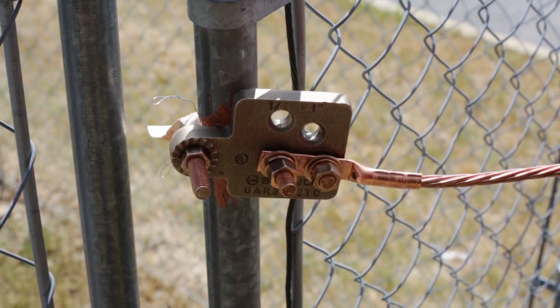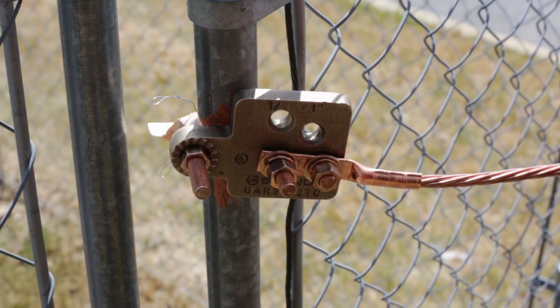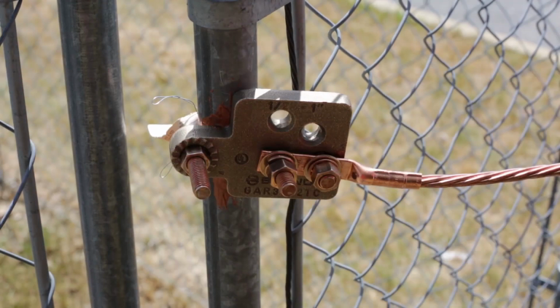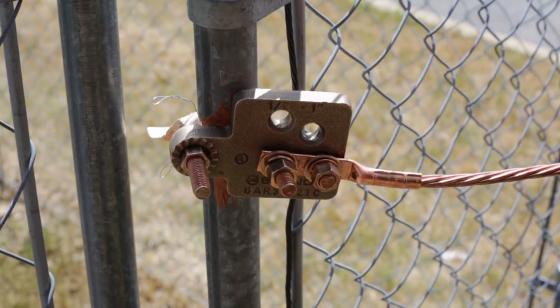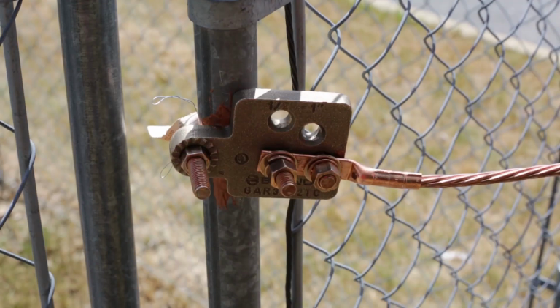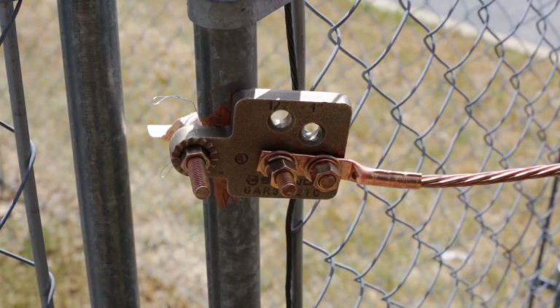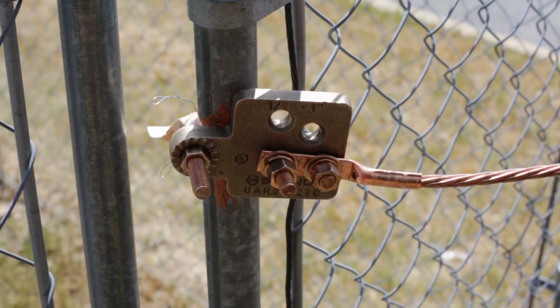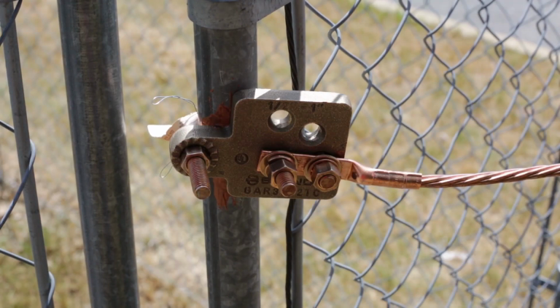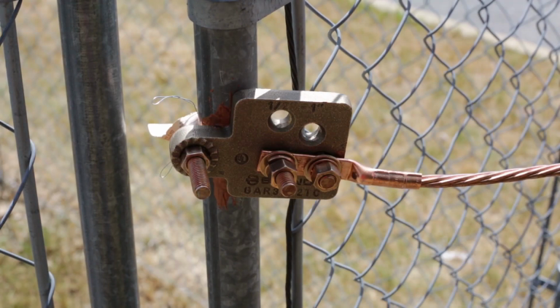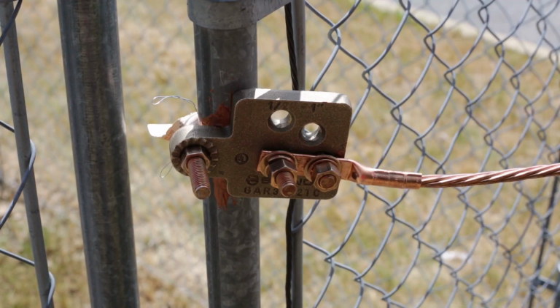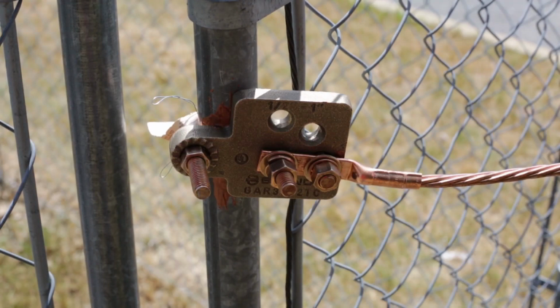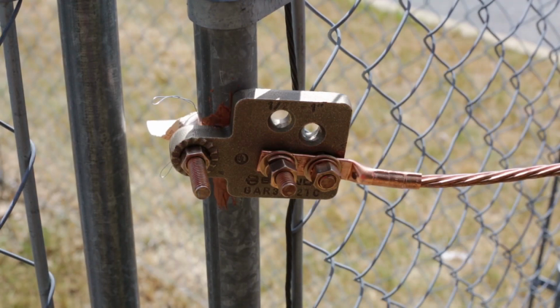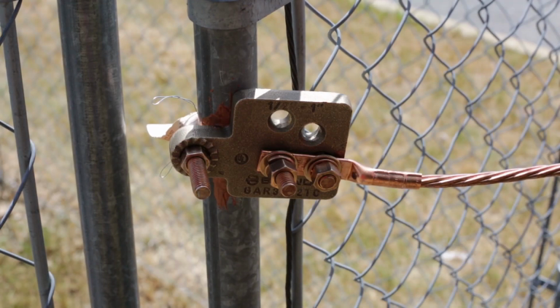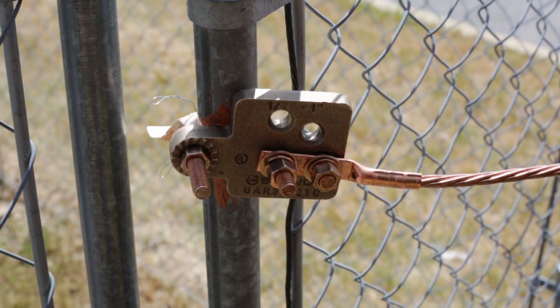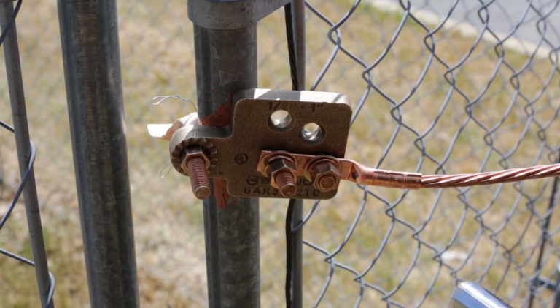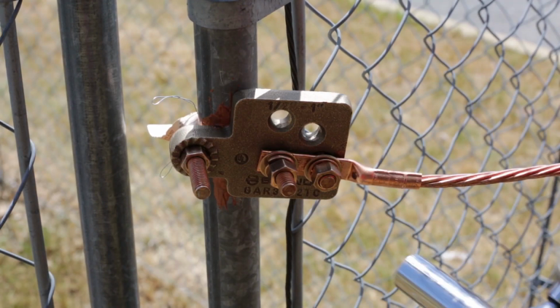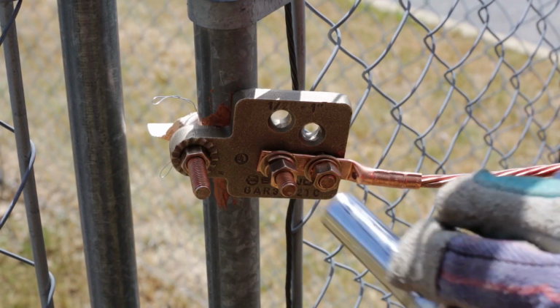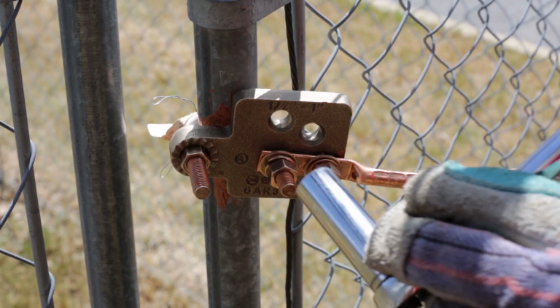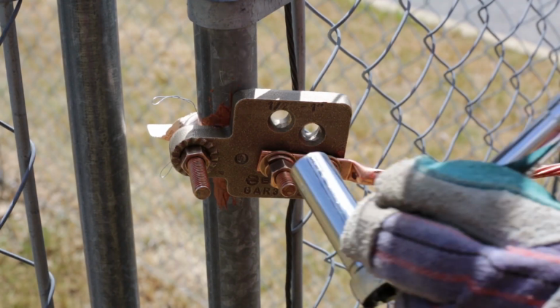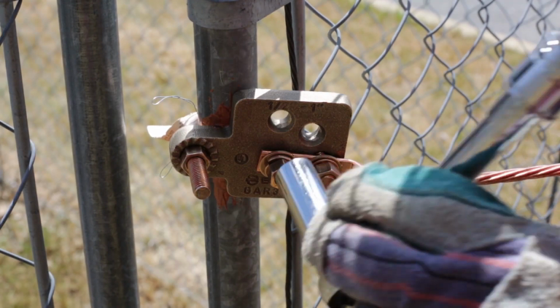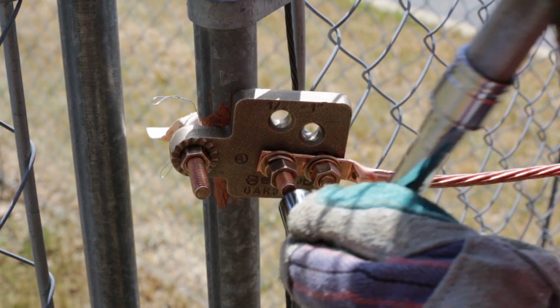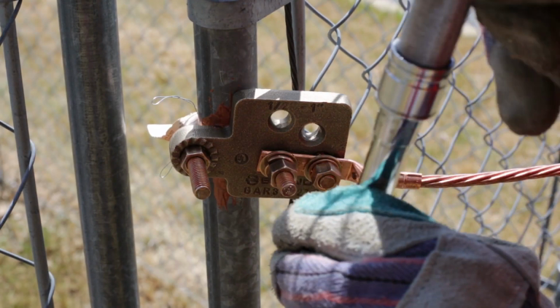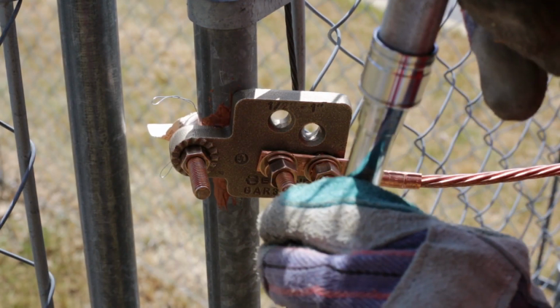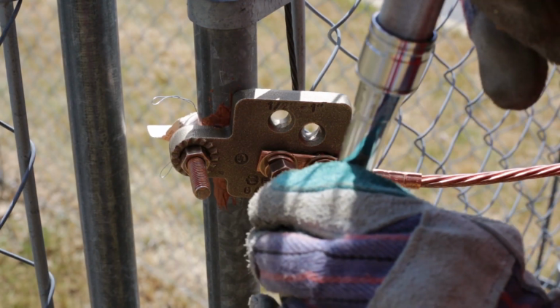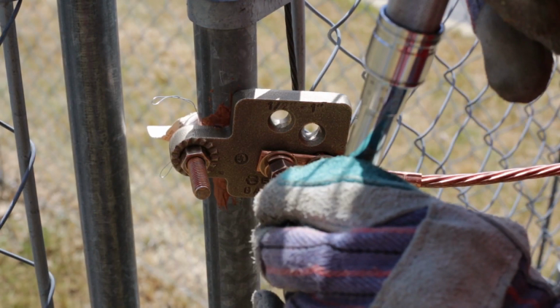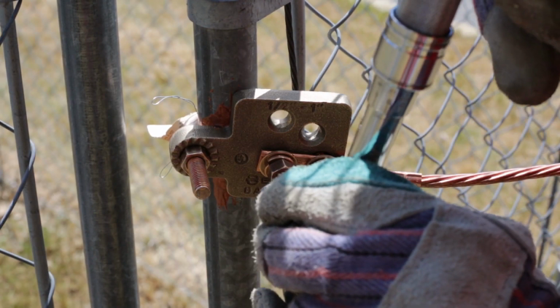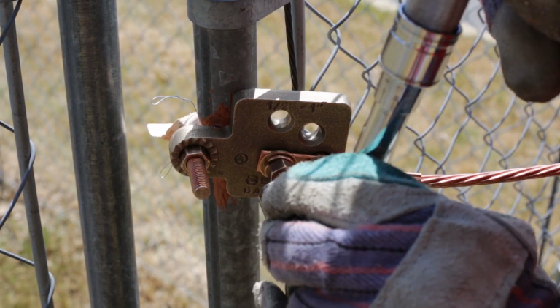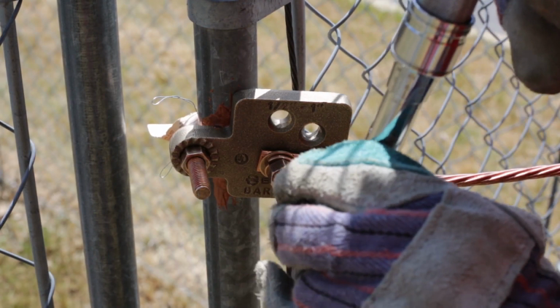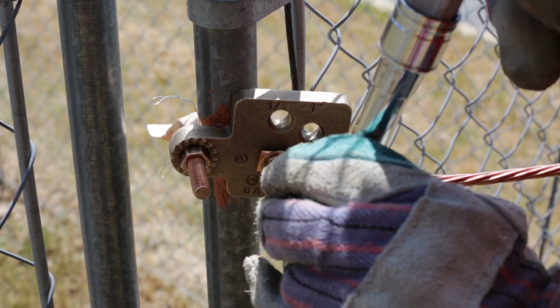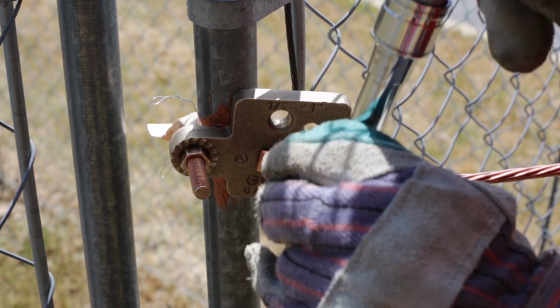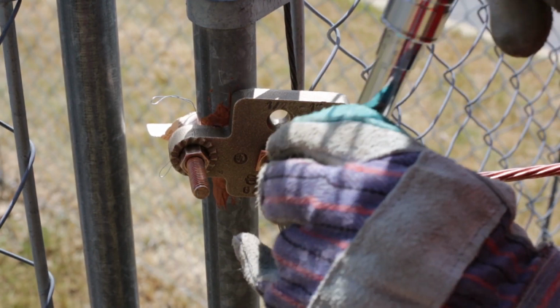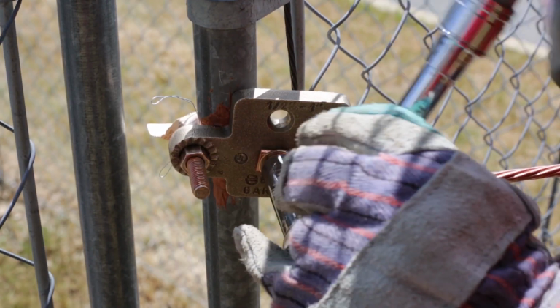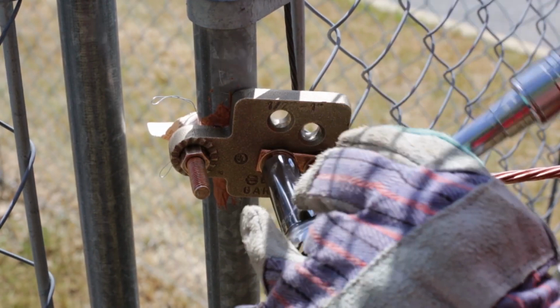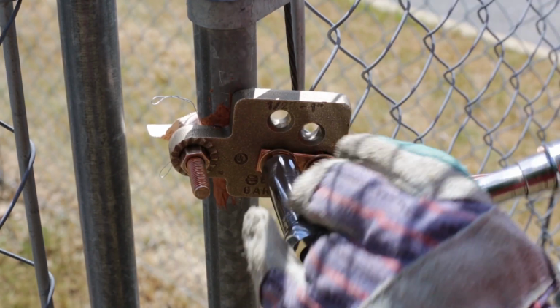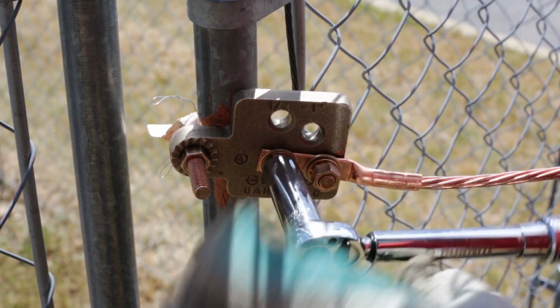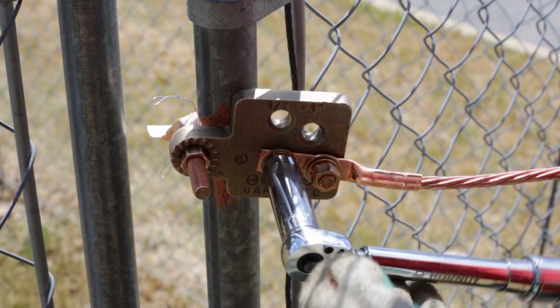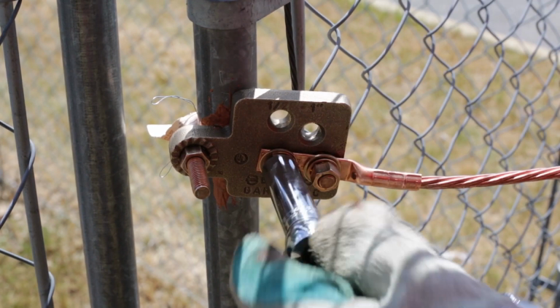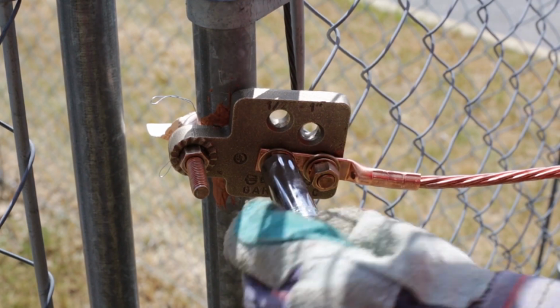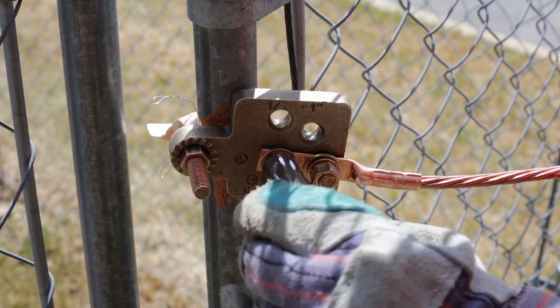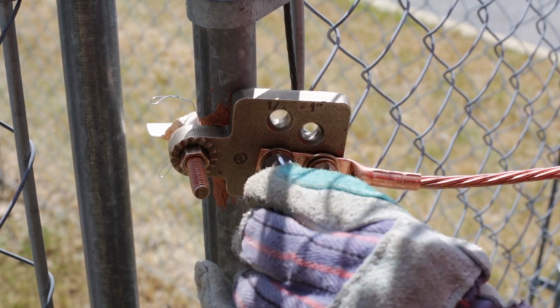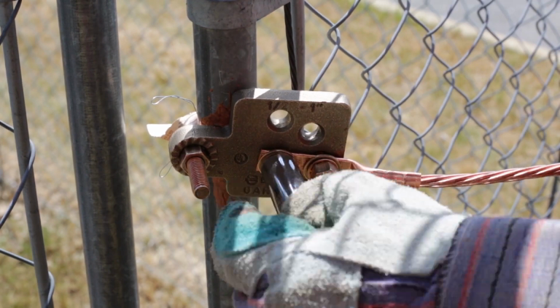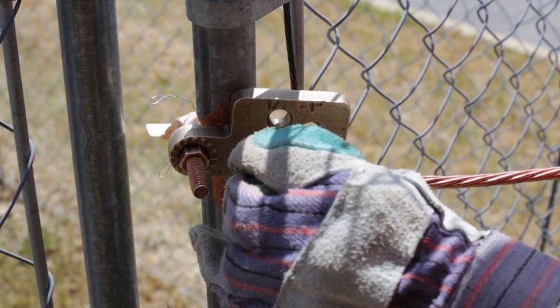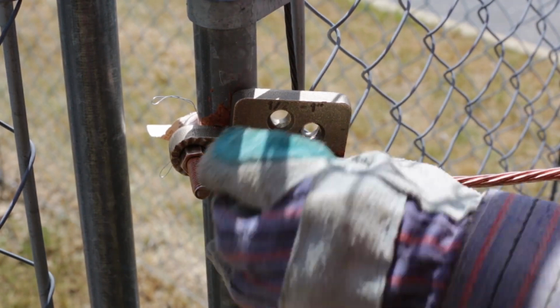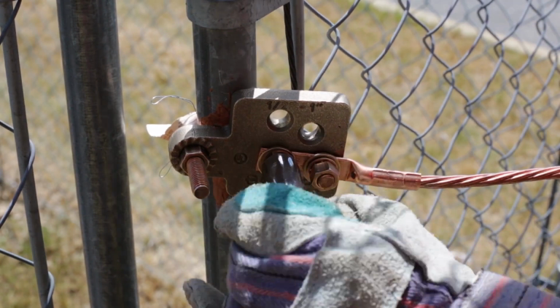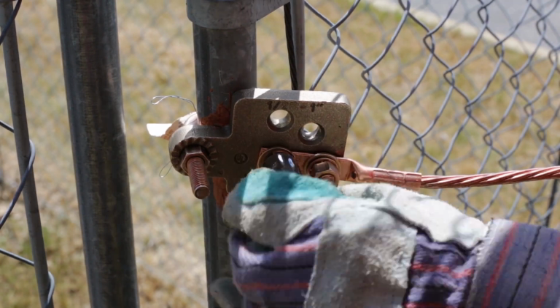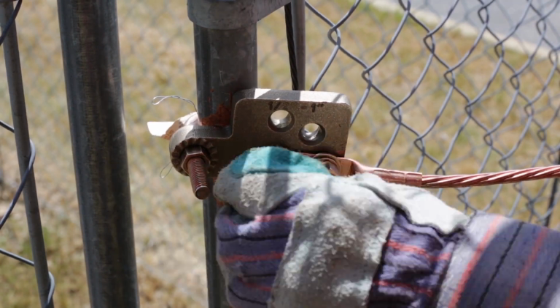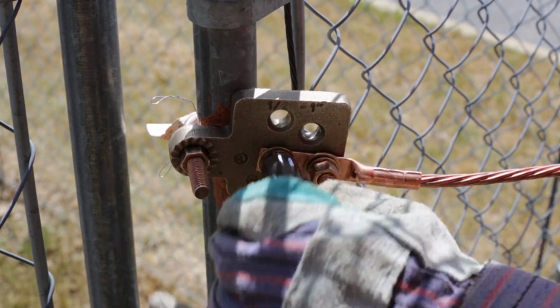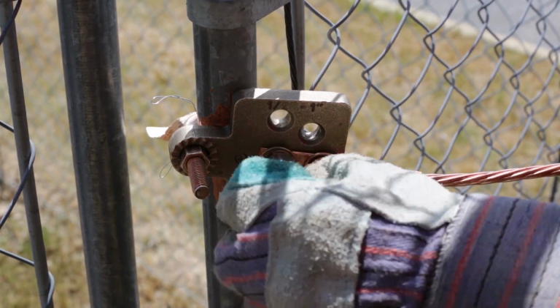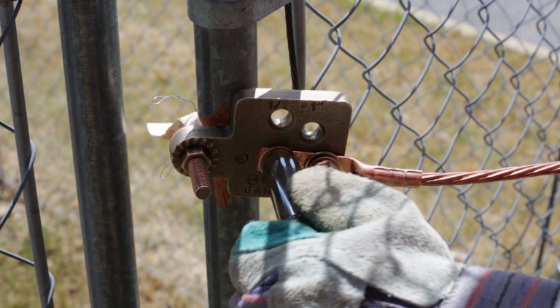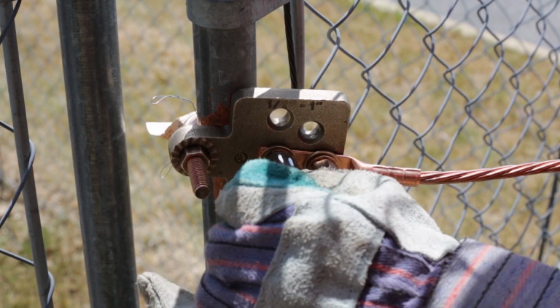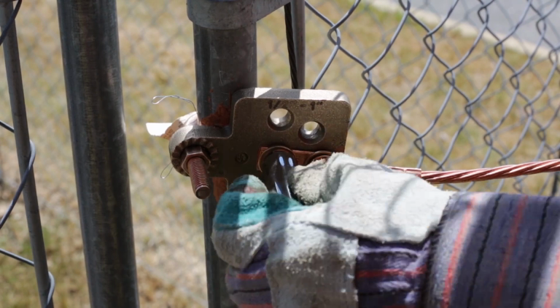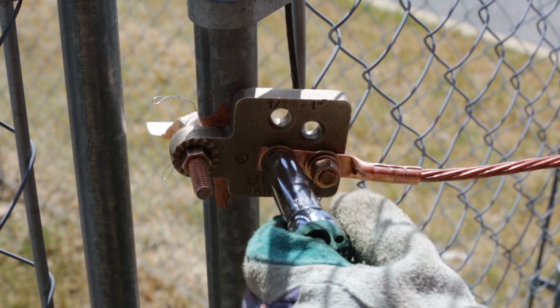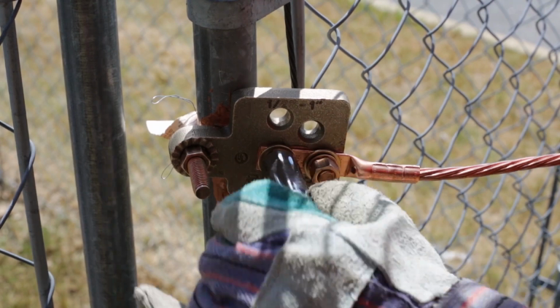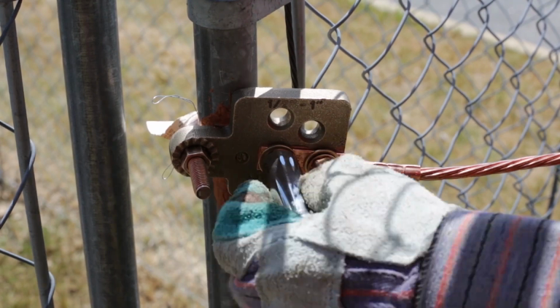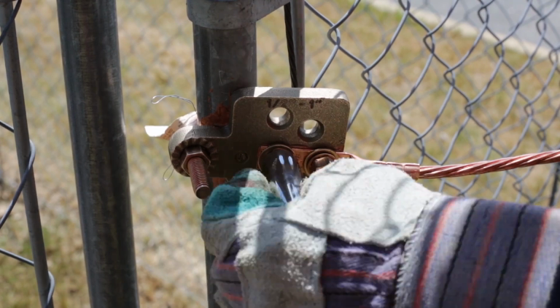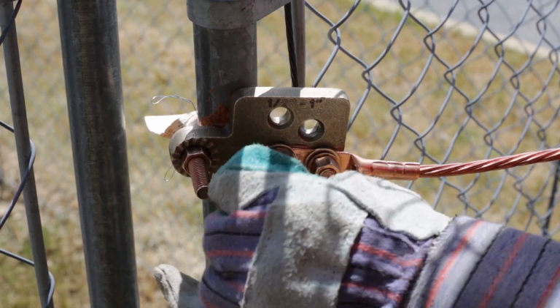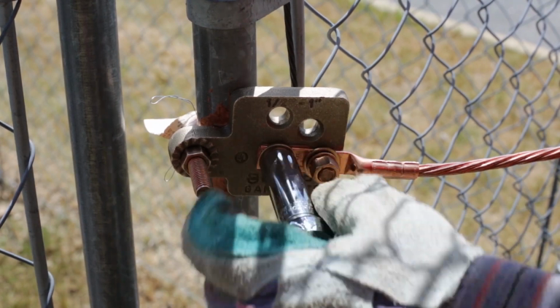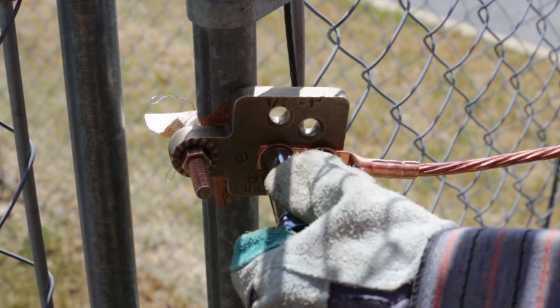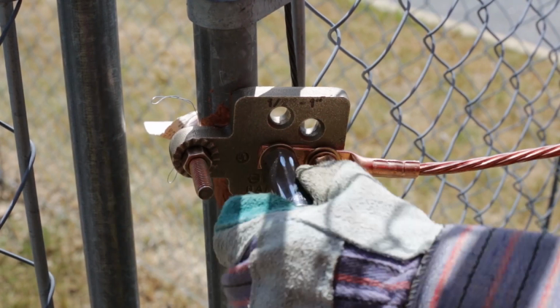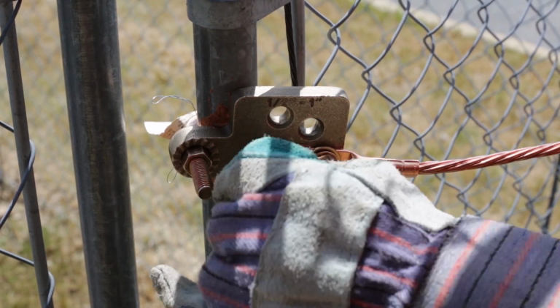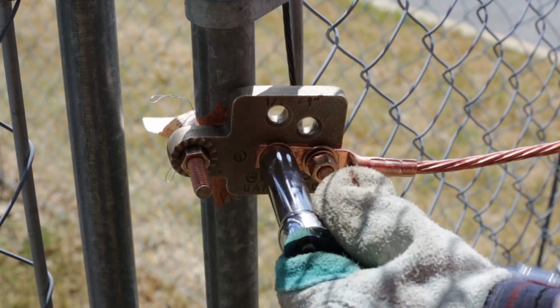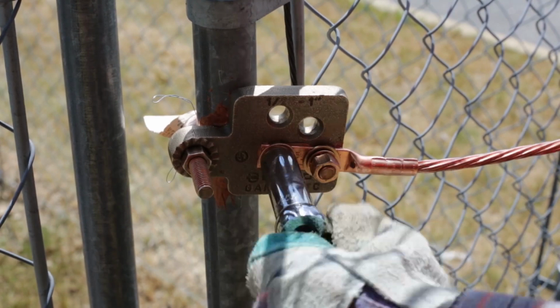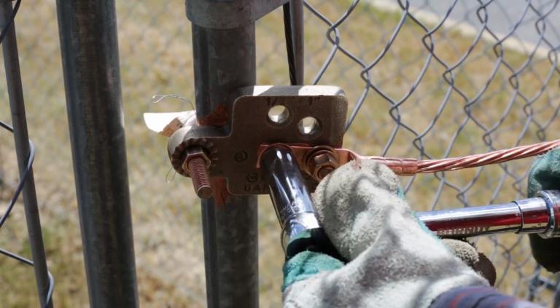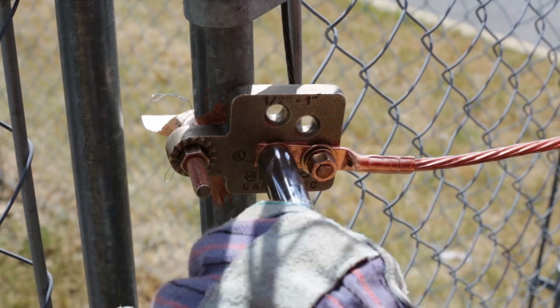Once hand tight, follow up with your Burndy torque wrench and torque to 240 inch-pounds.